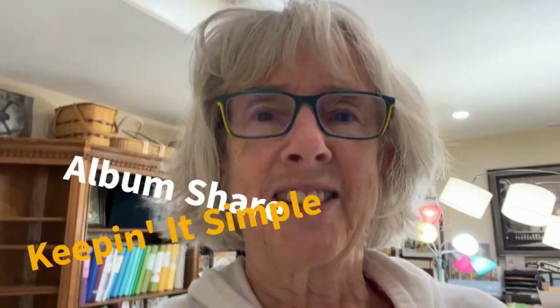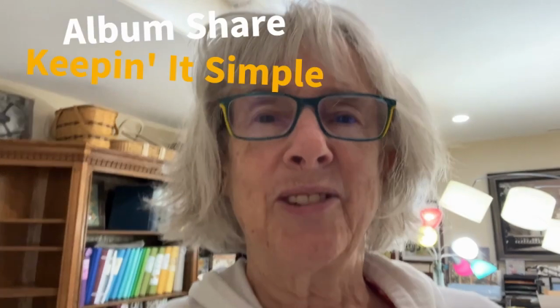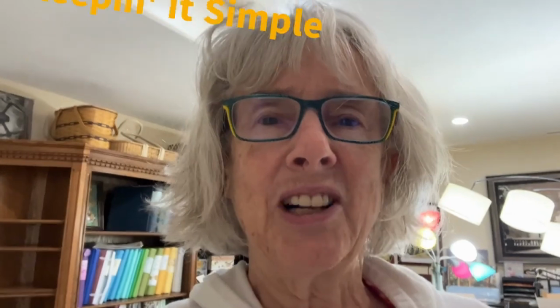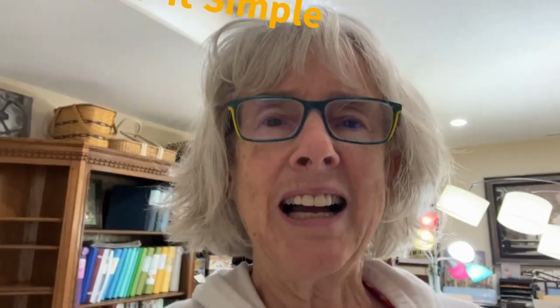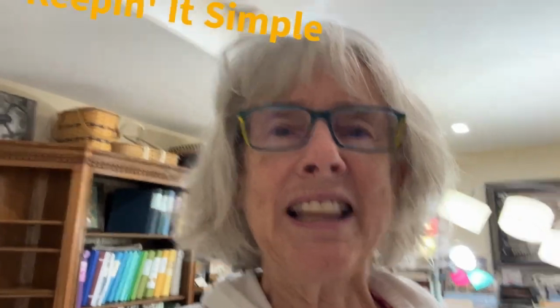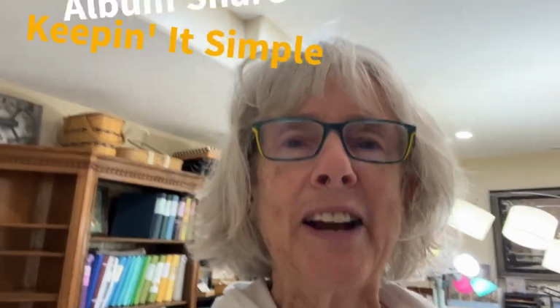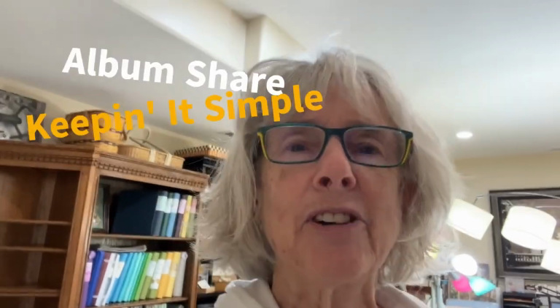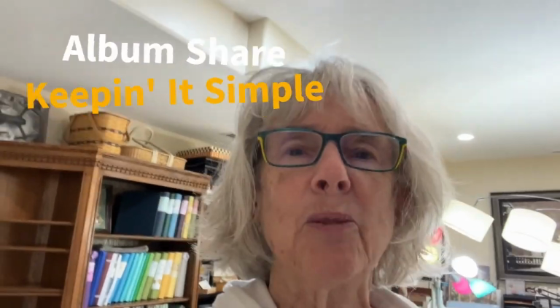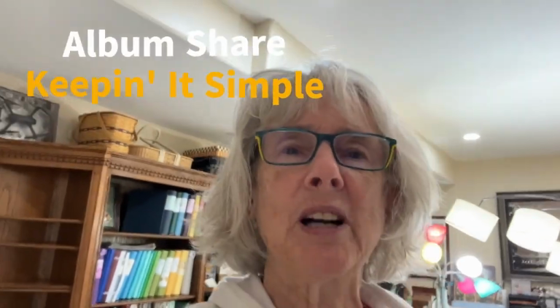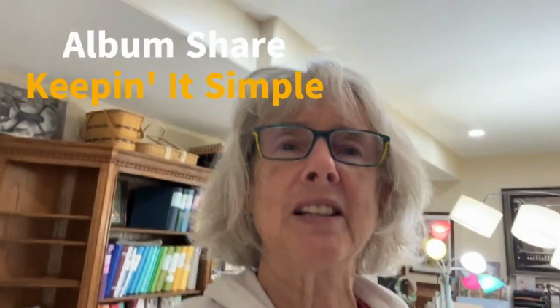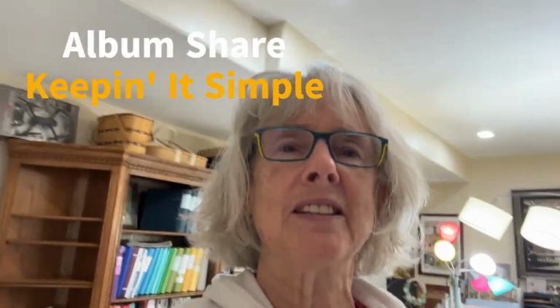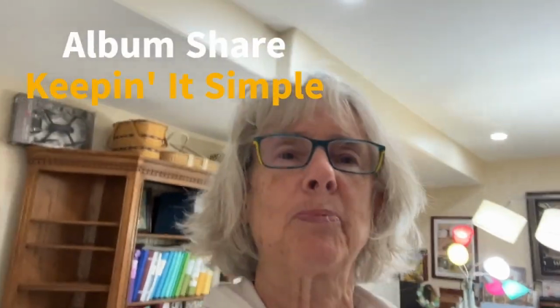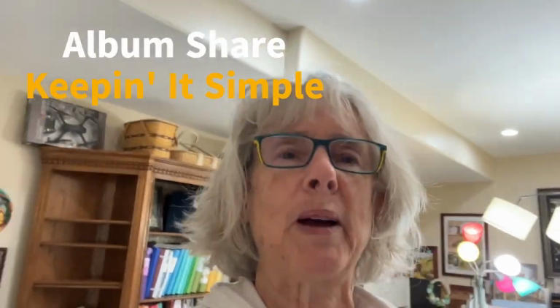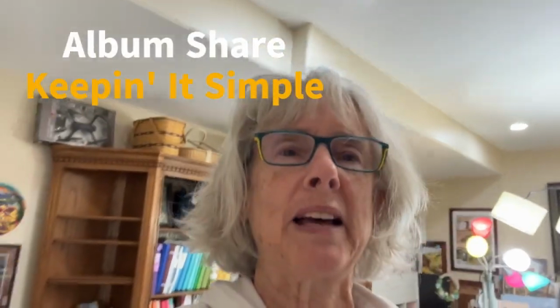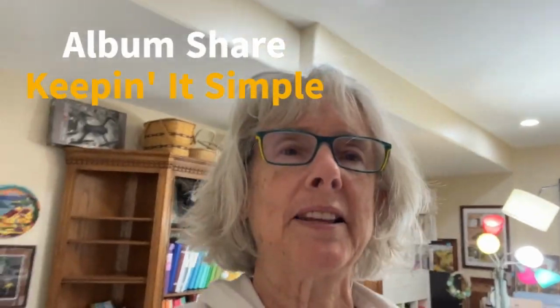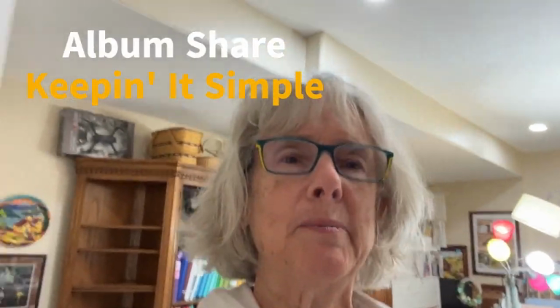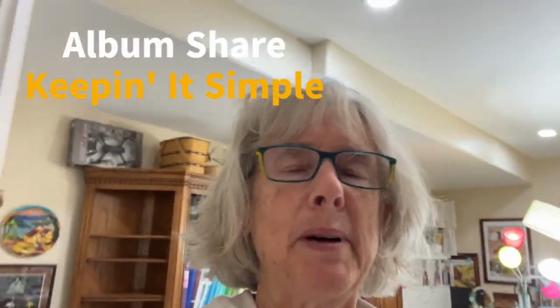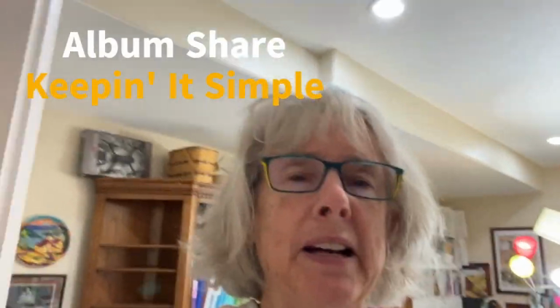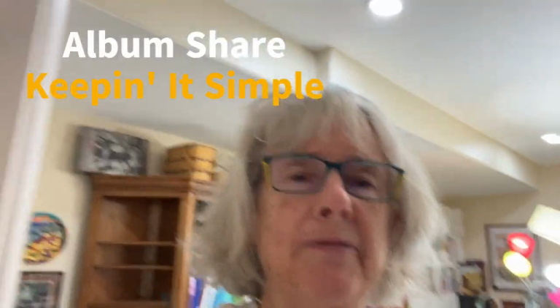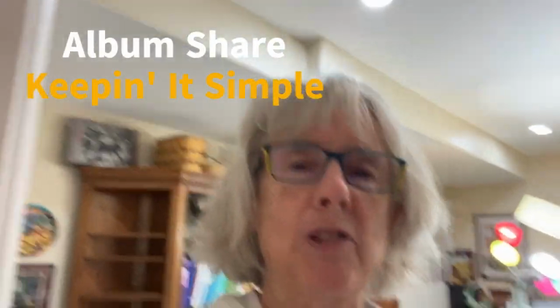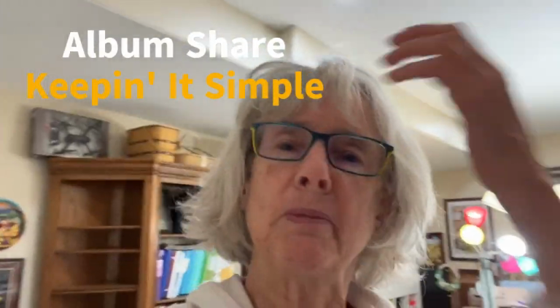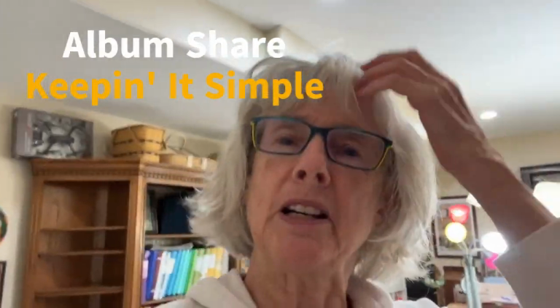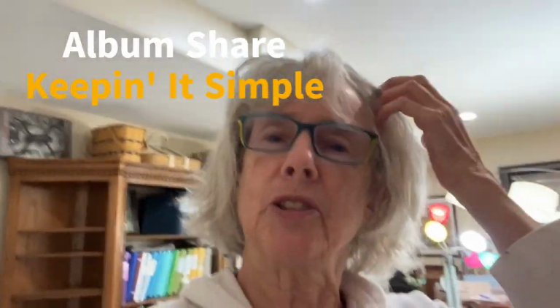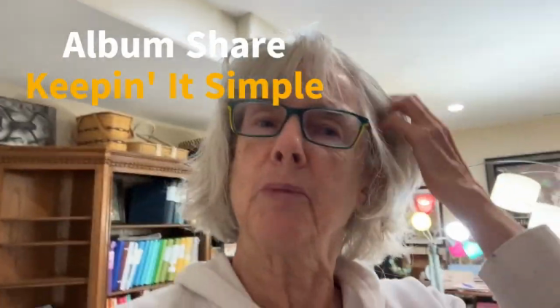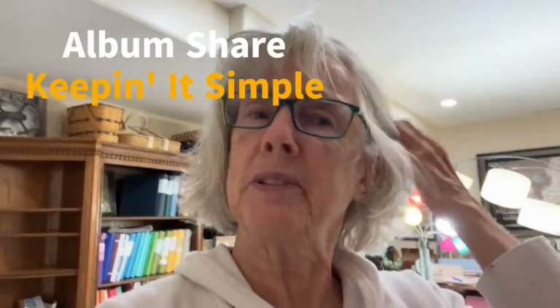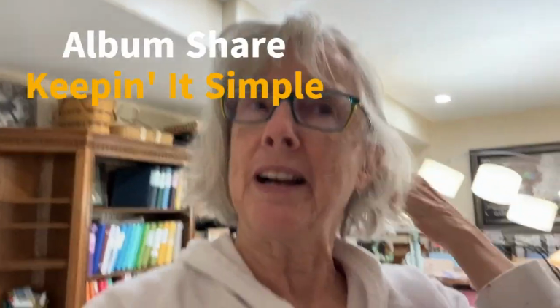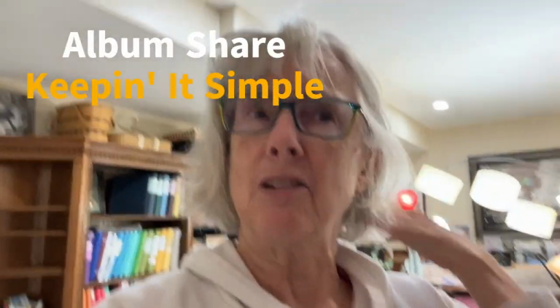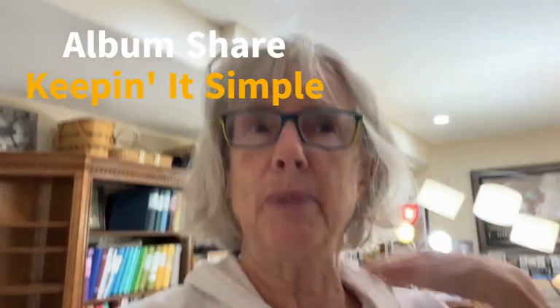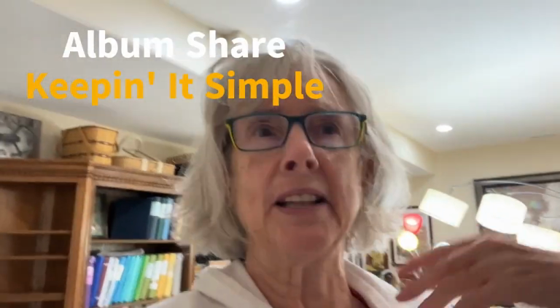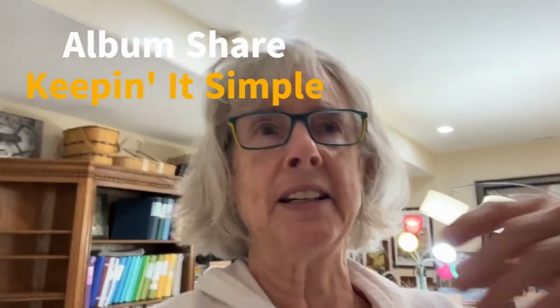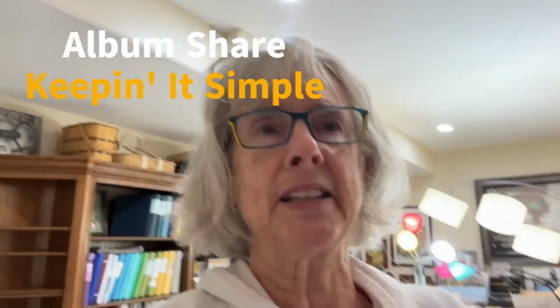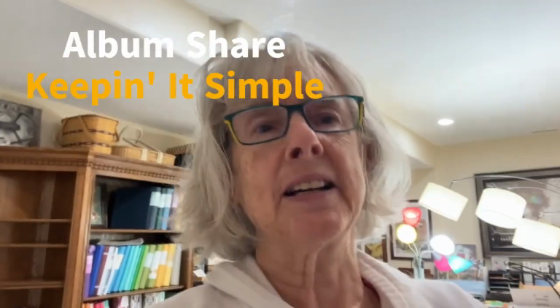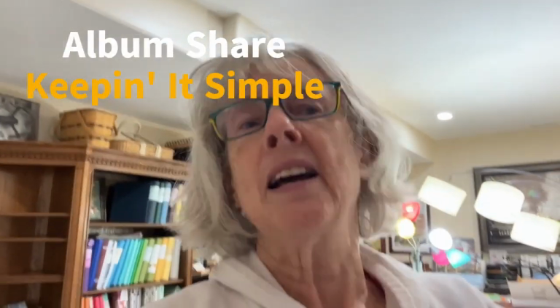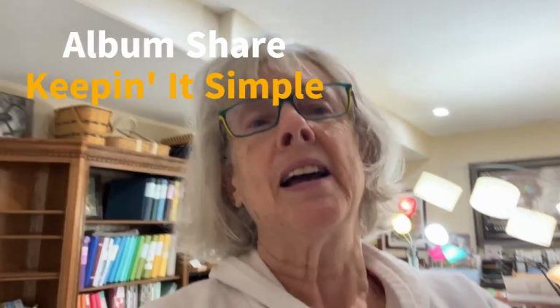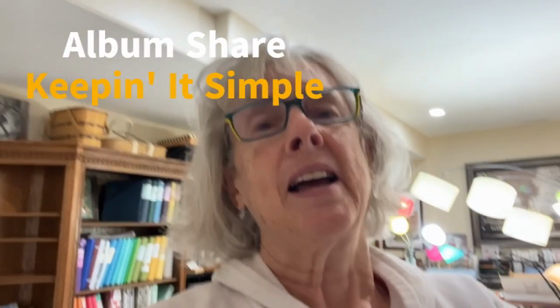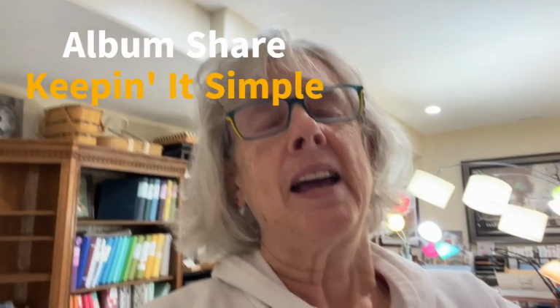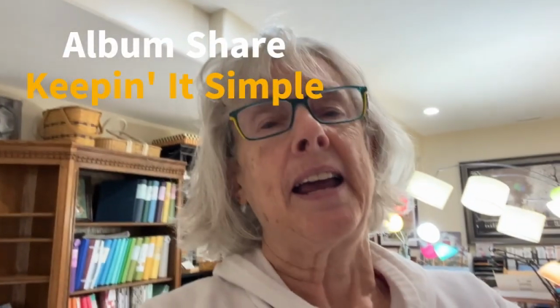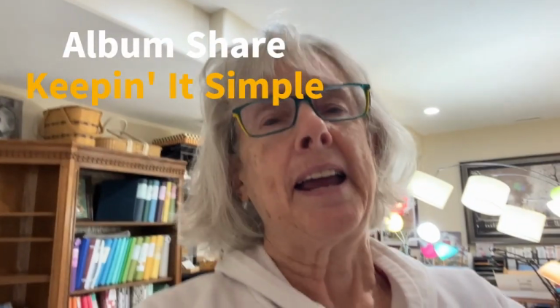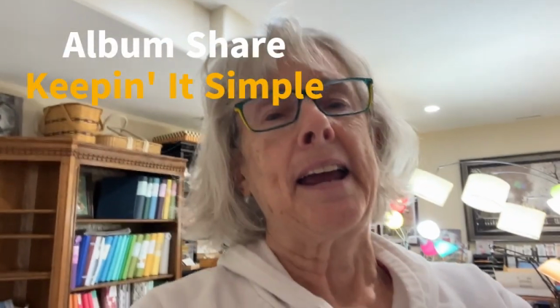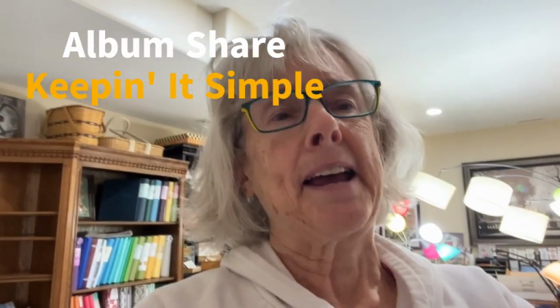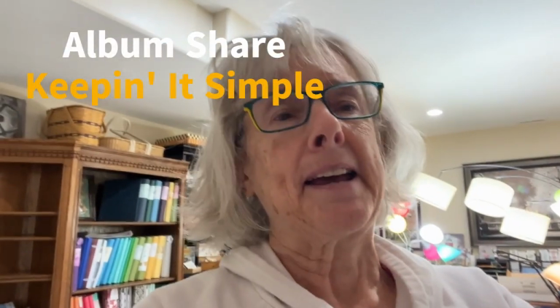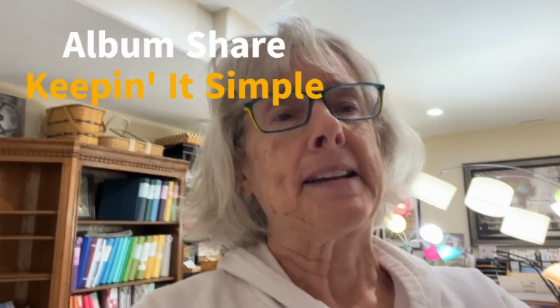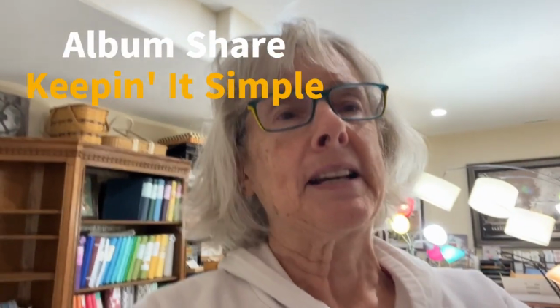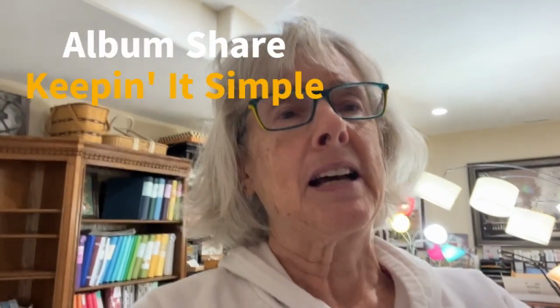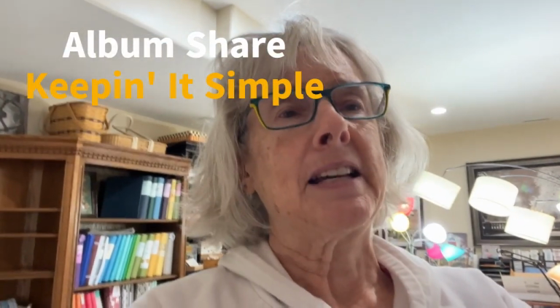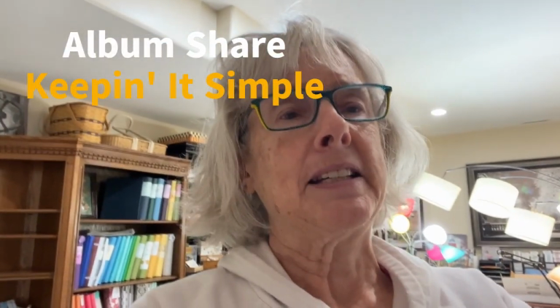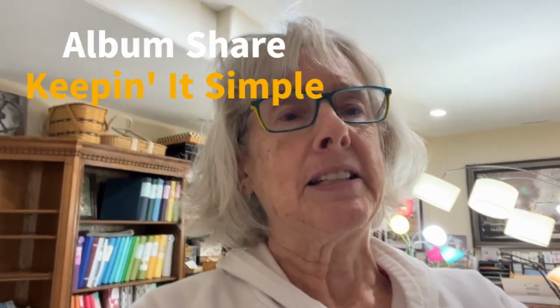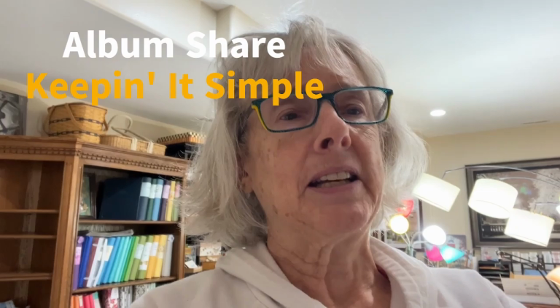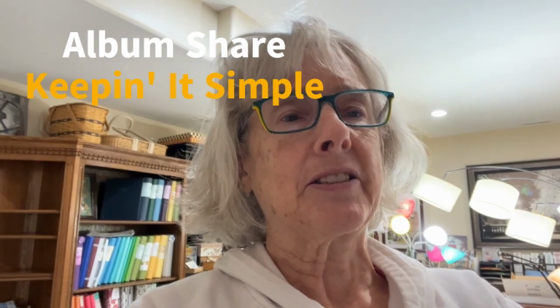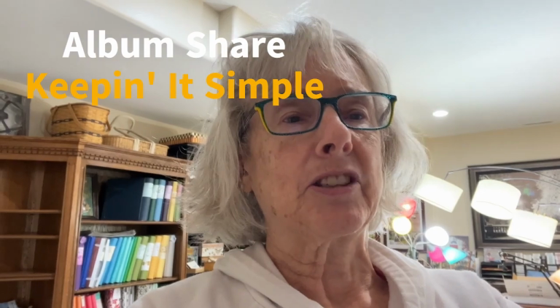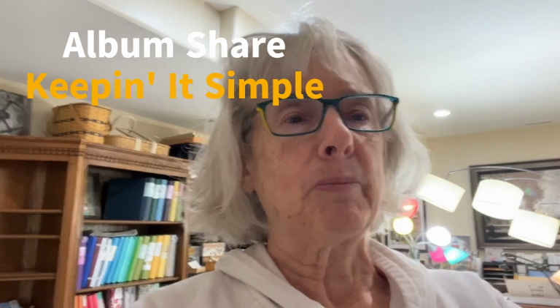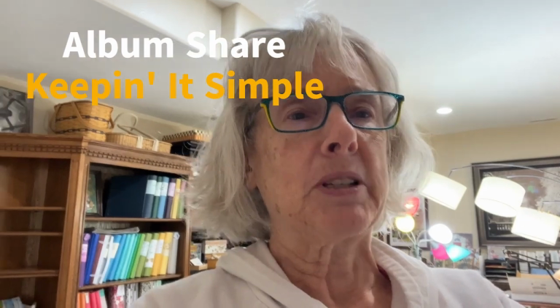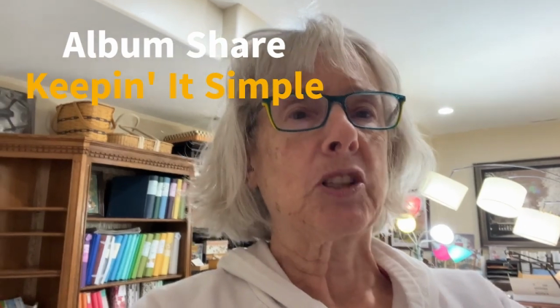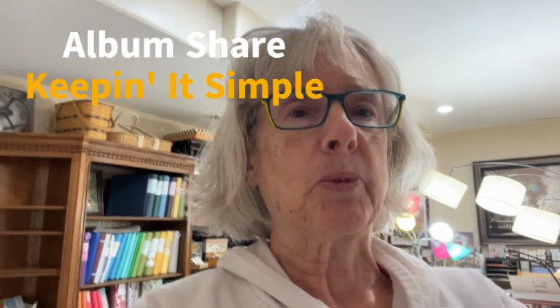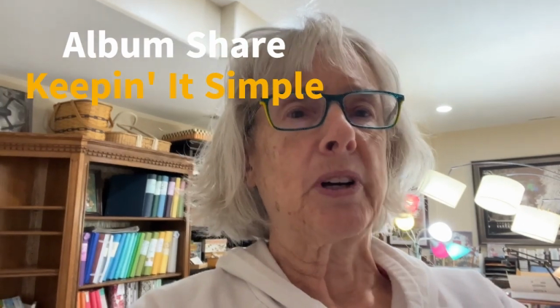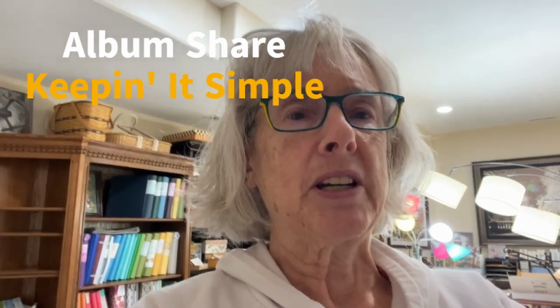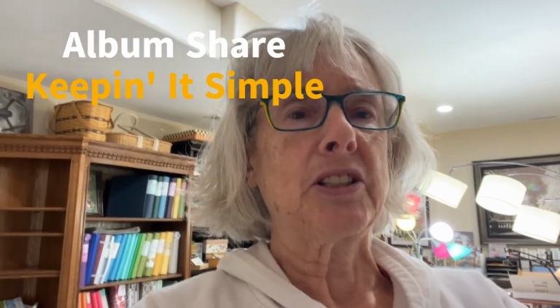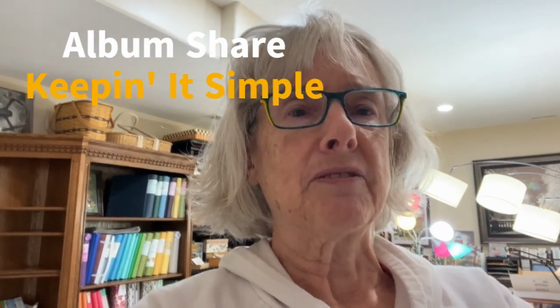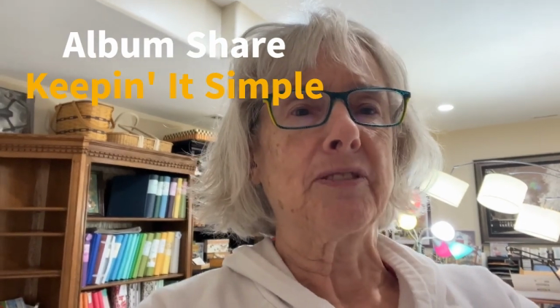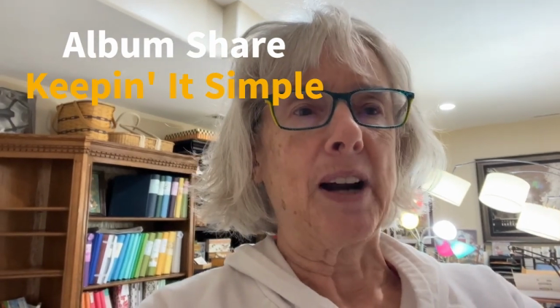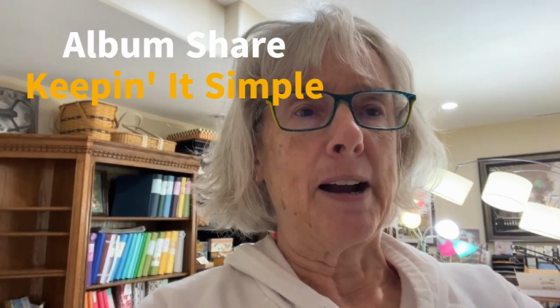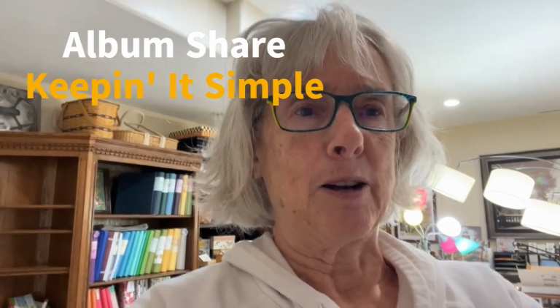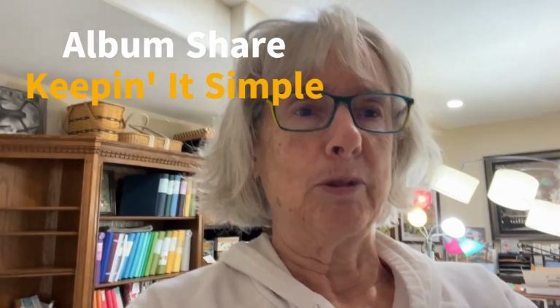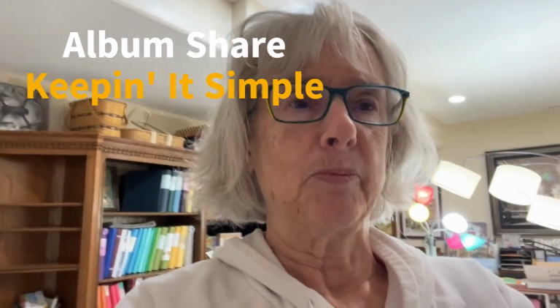Well hi everyone, it's Beth. I'm back from my trip to Albania and I need to get some inspiration for albums.